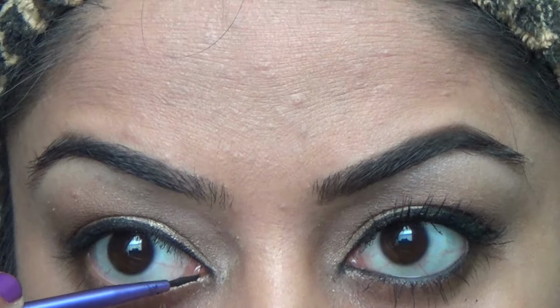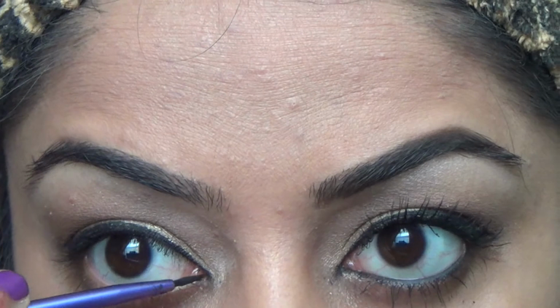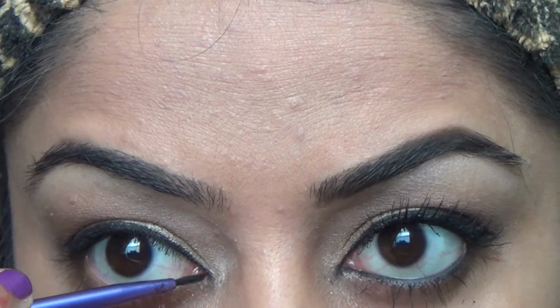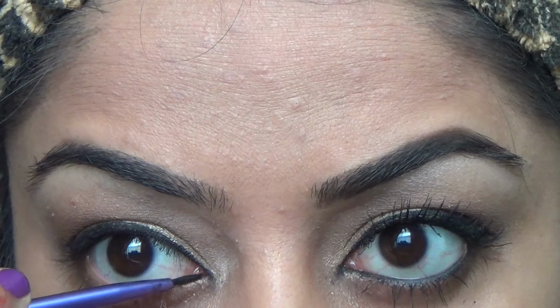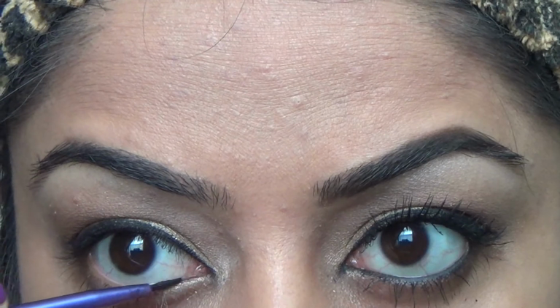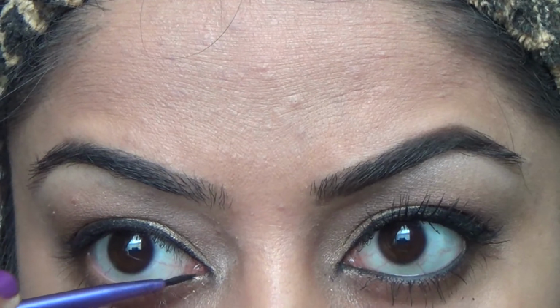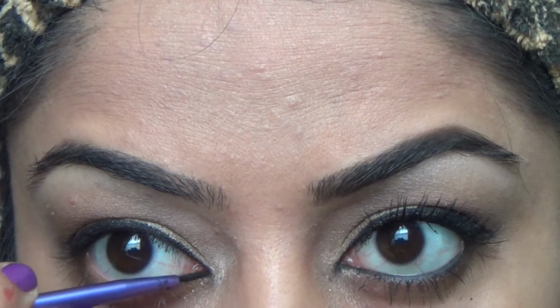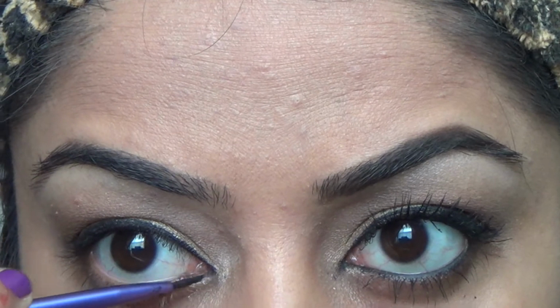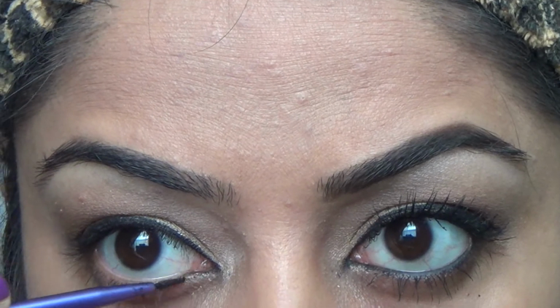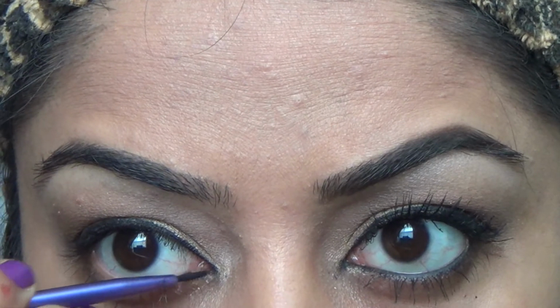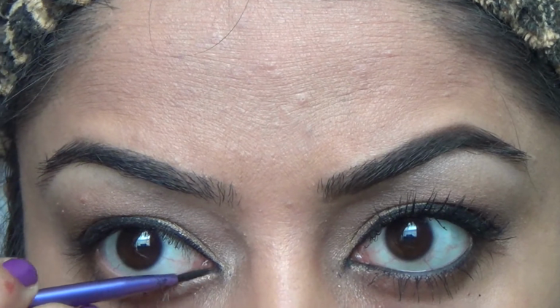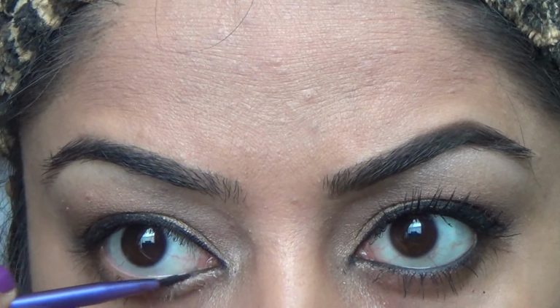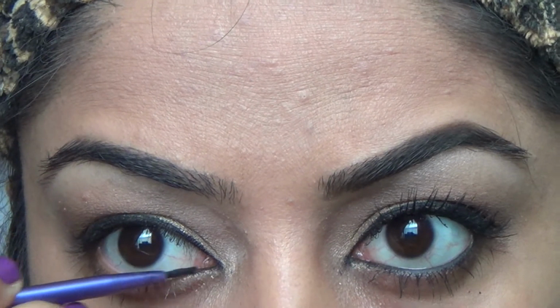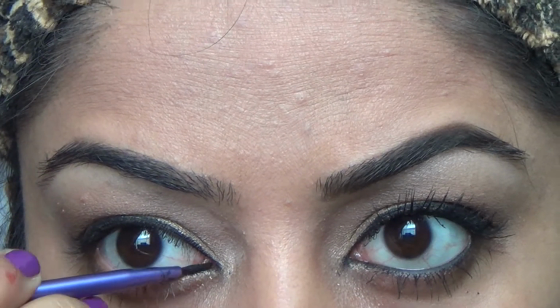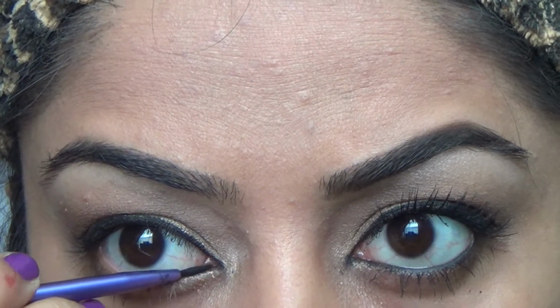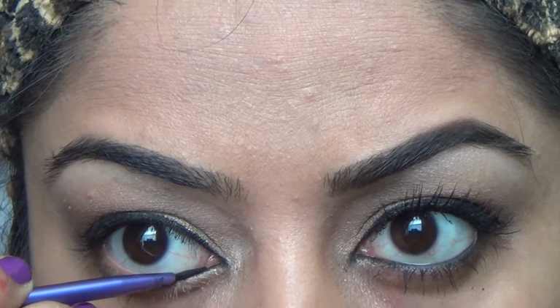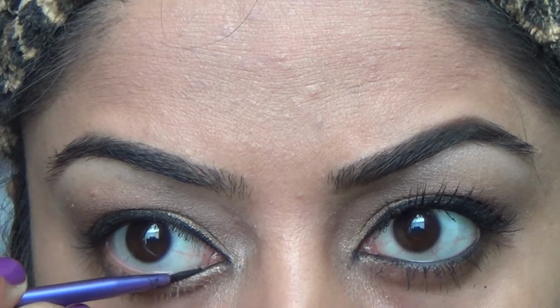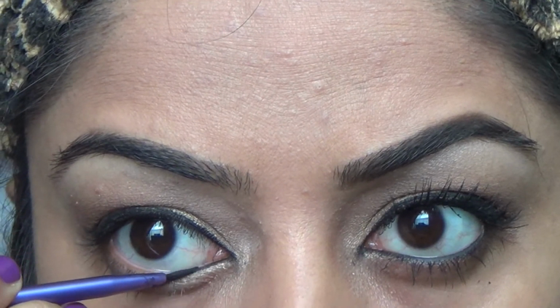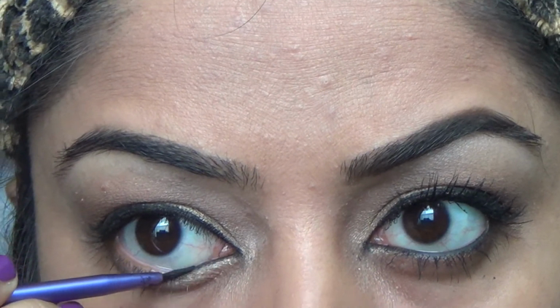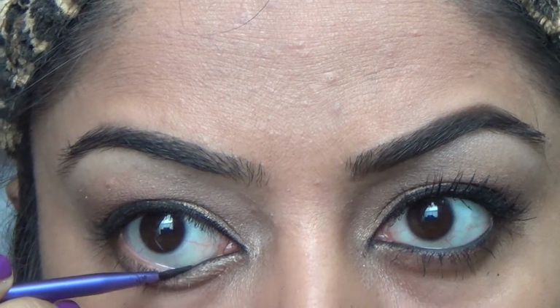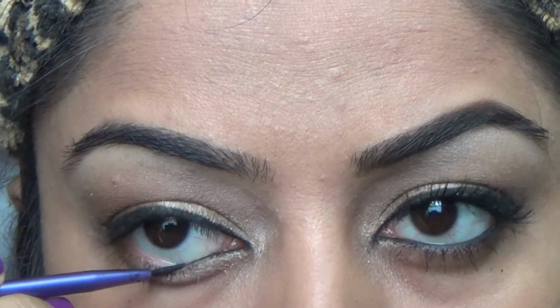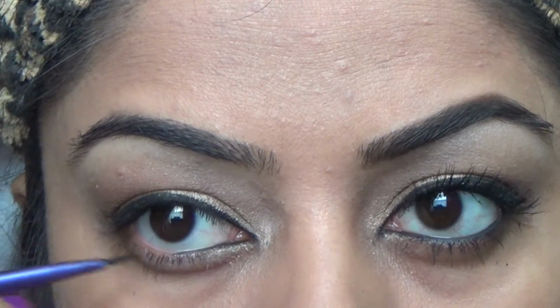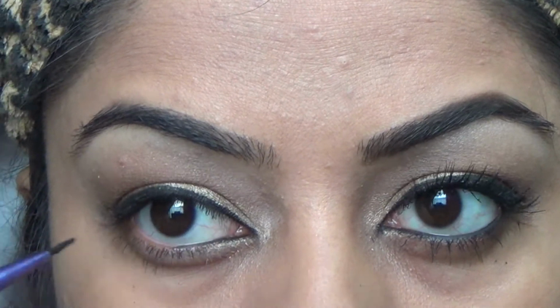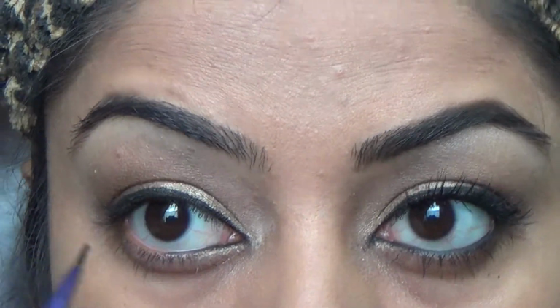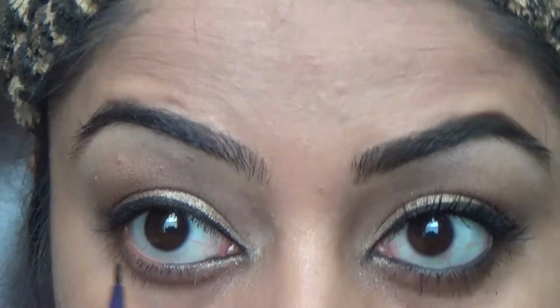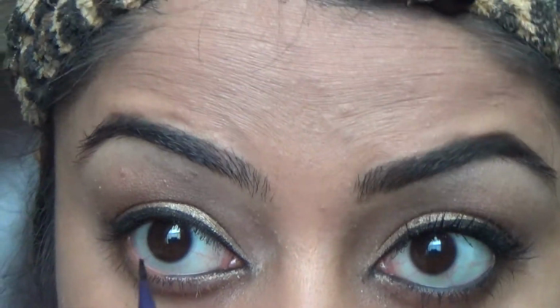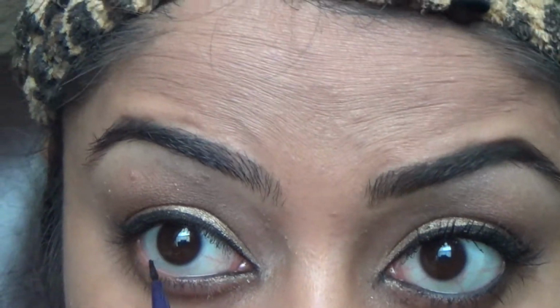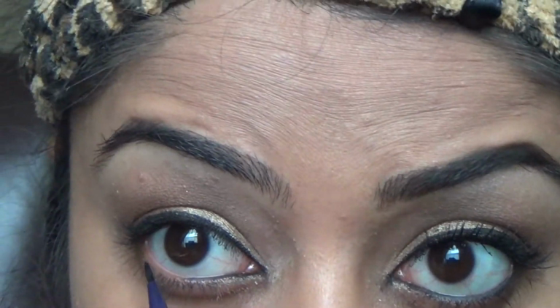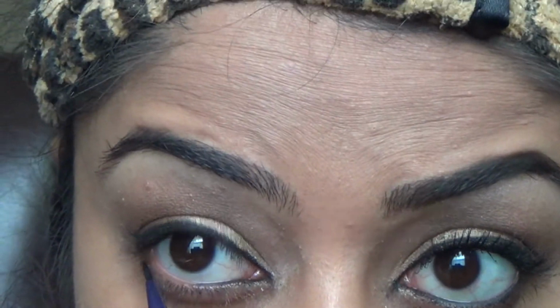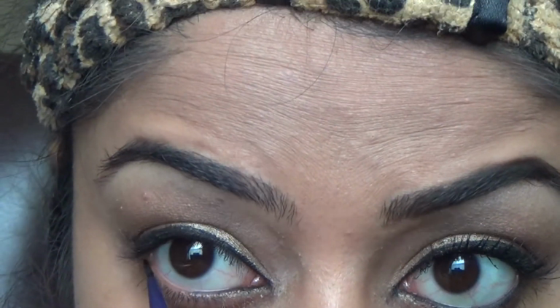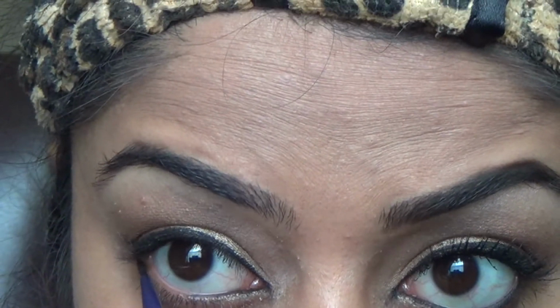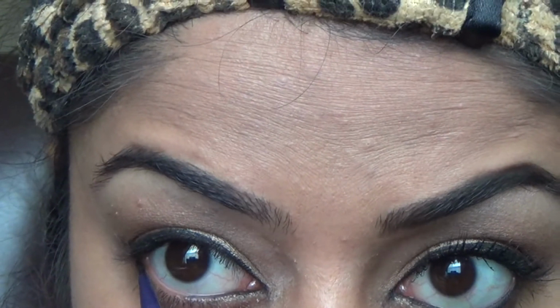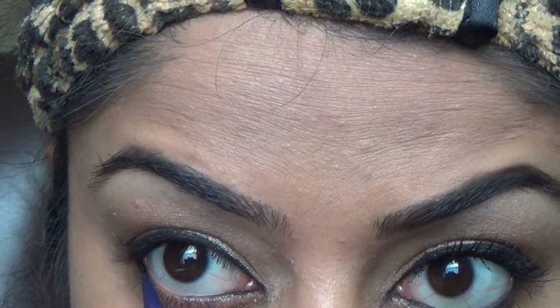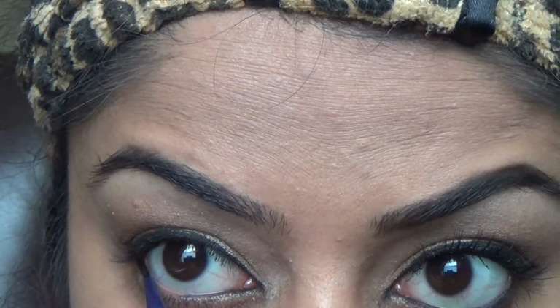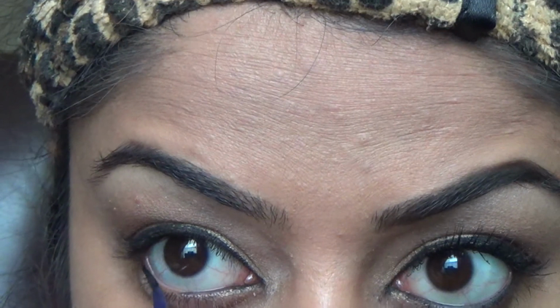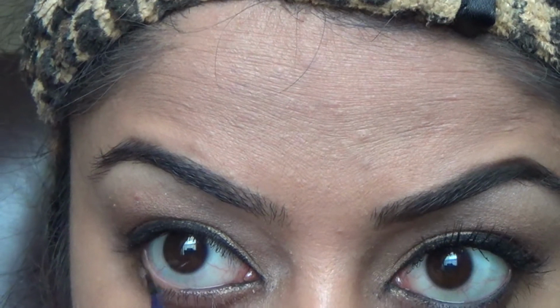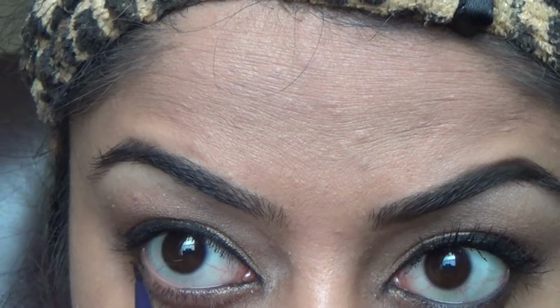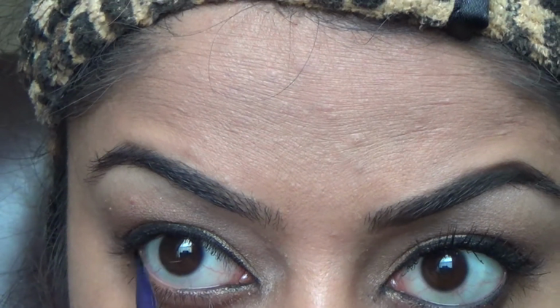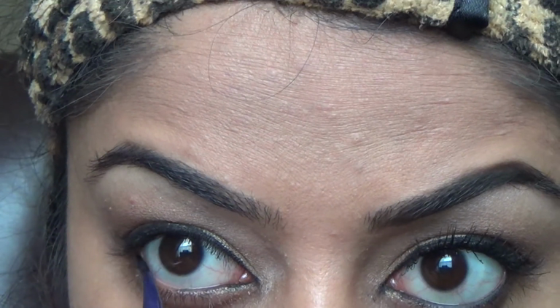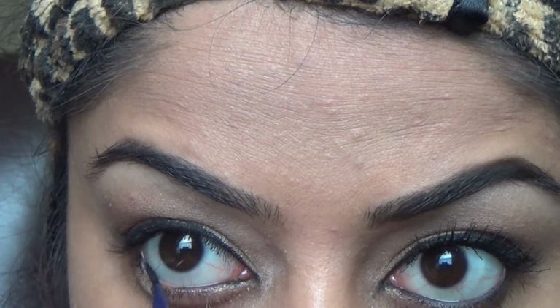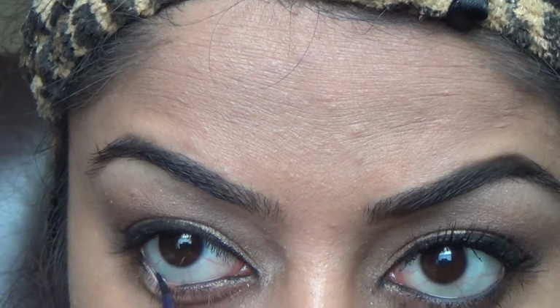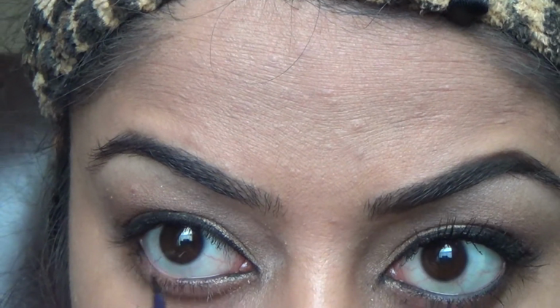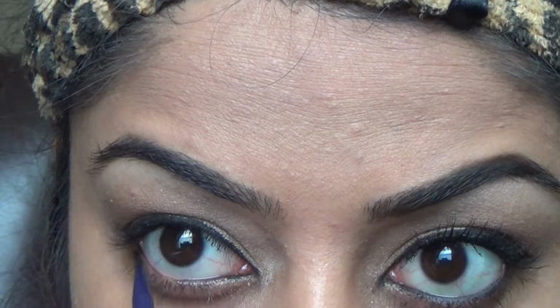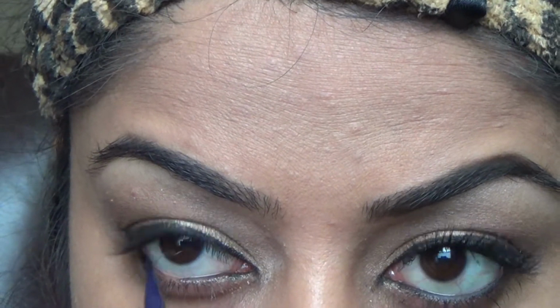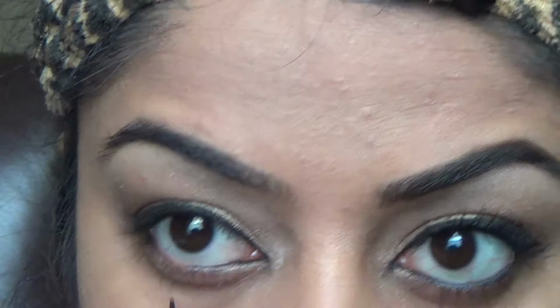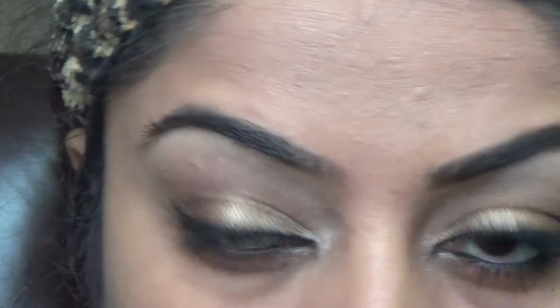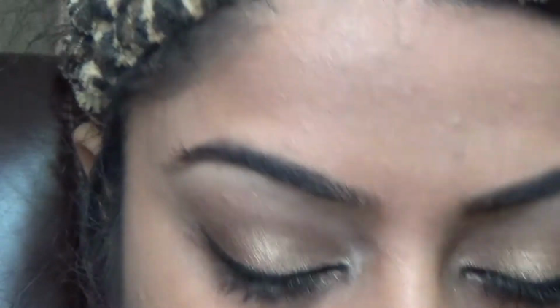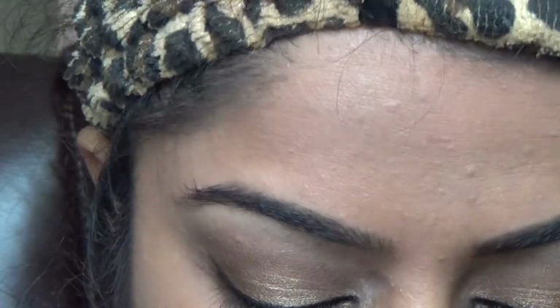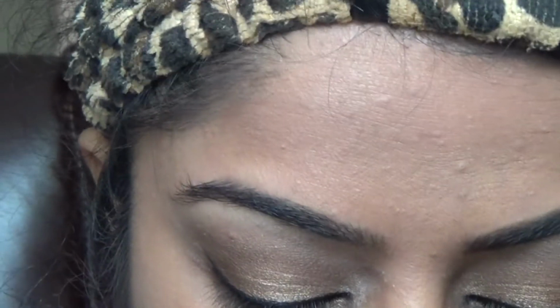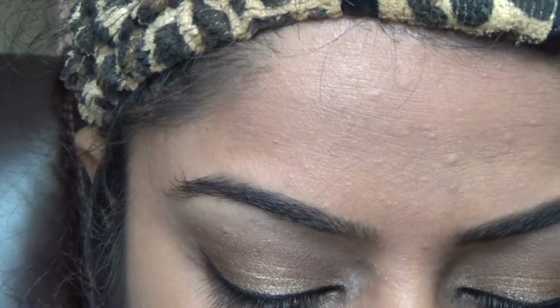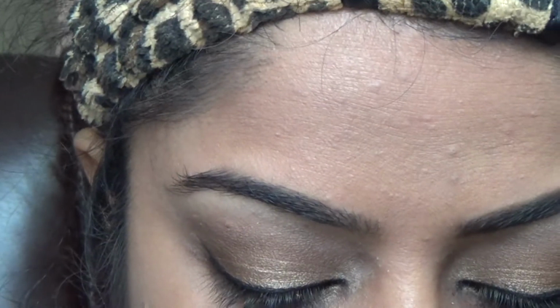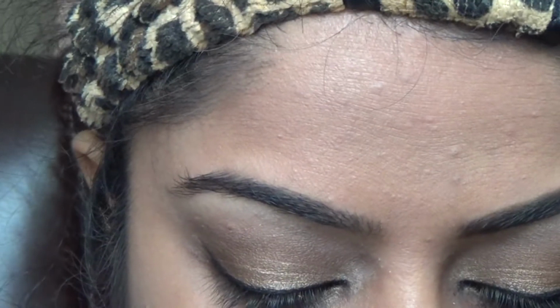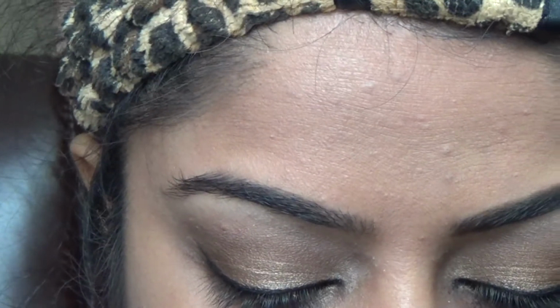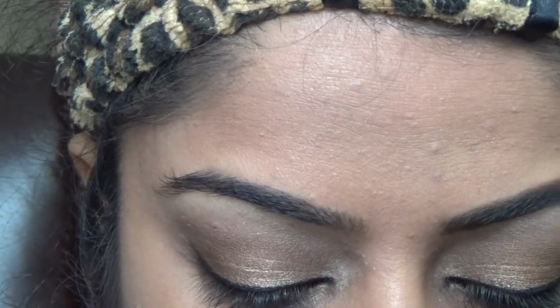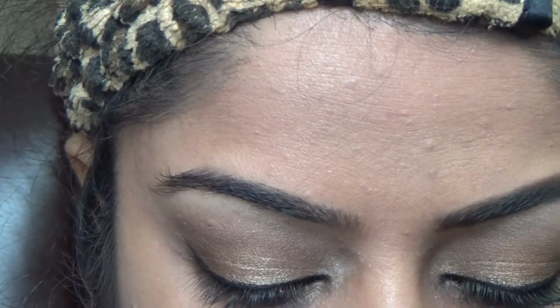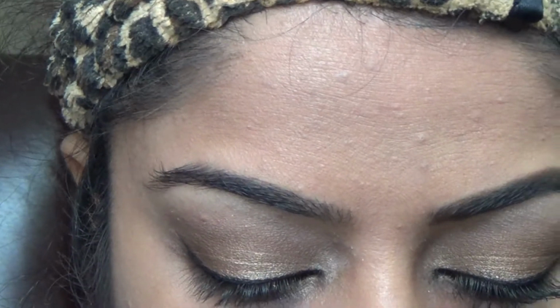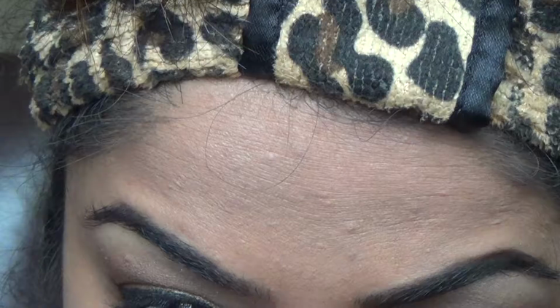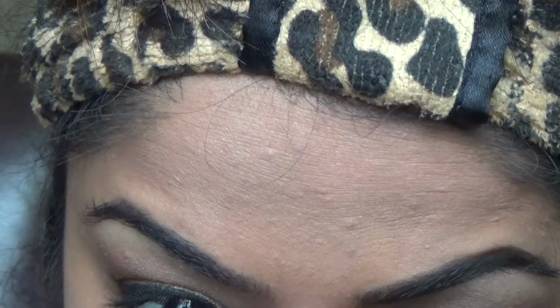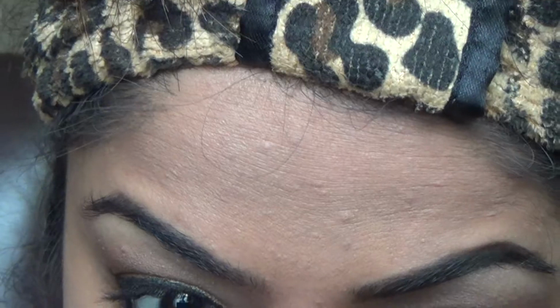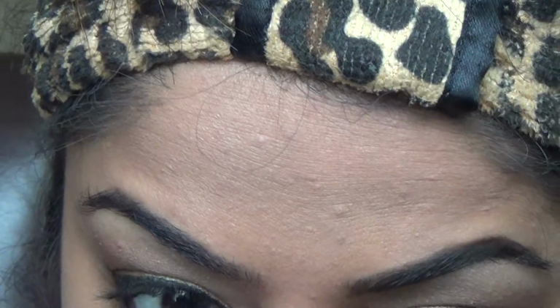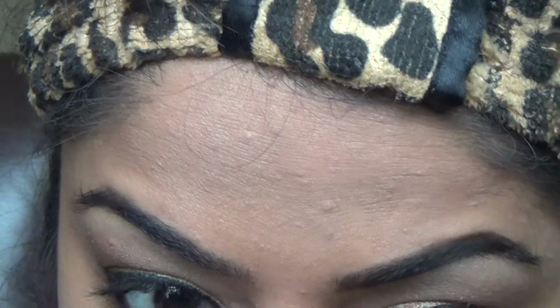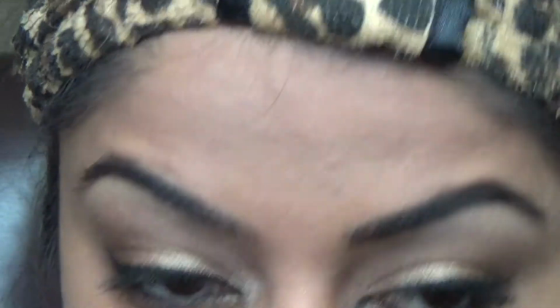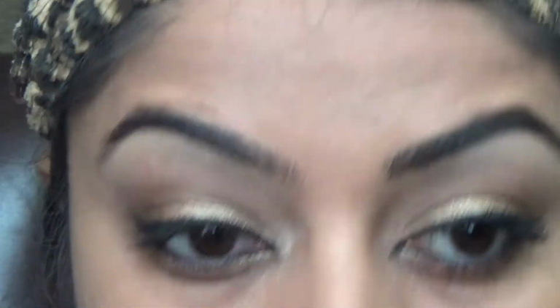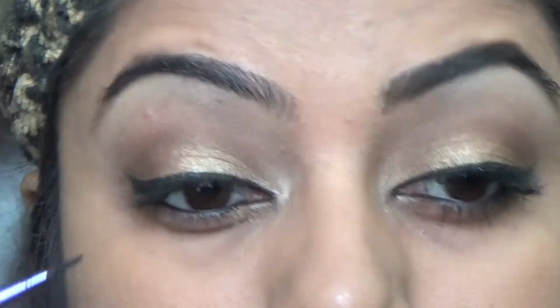I'm using my old technique of putting the gel eyeliner on my waterline just to define my eyes a little bit more.